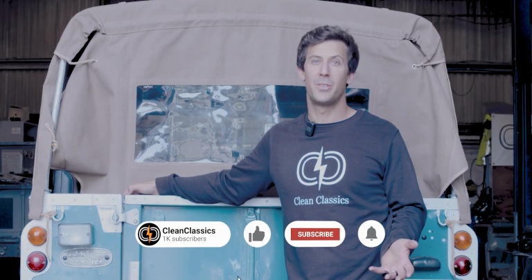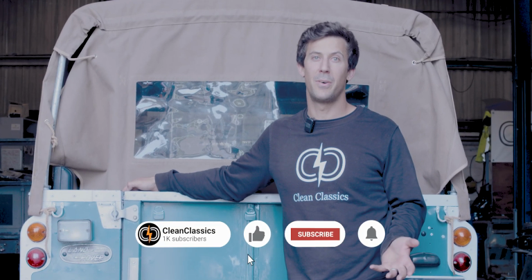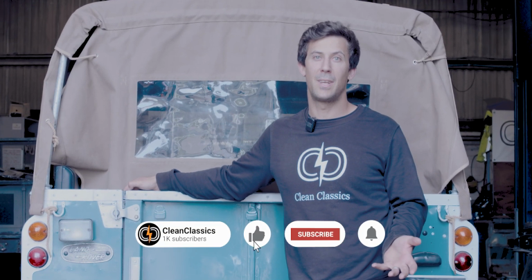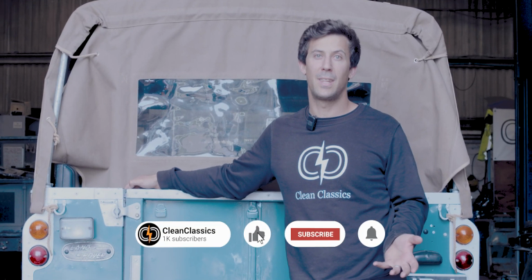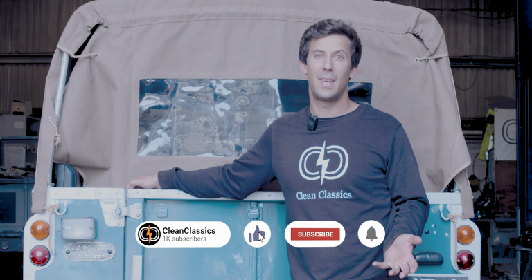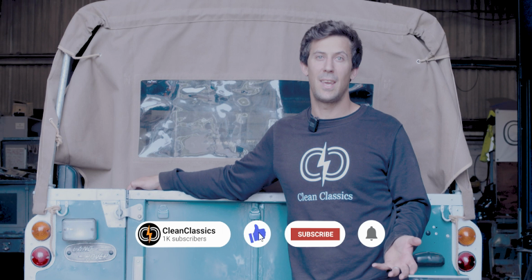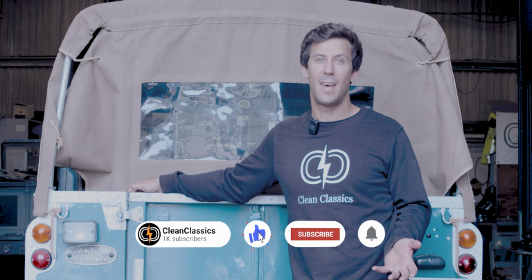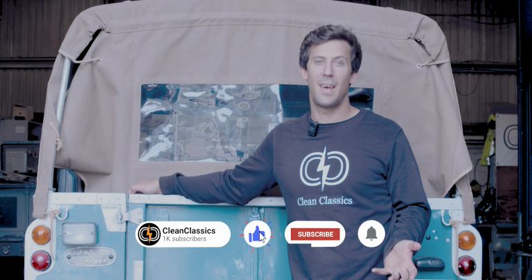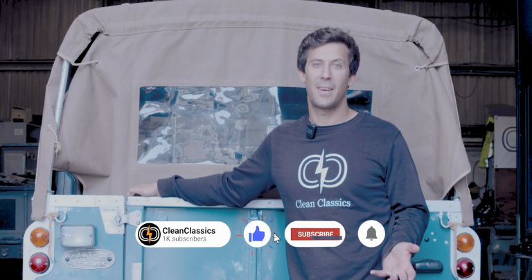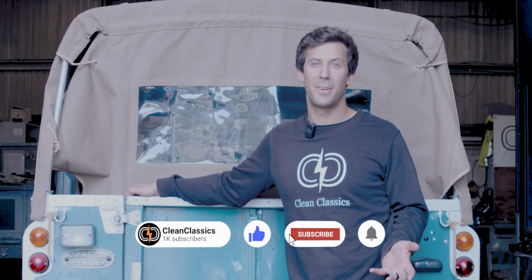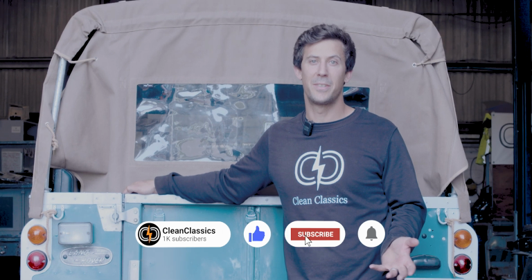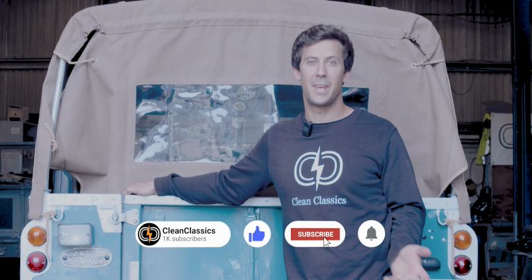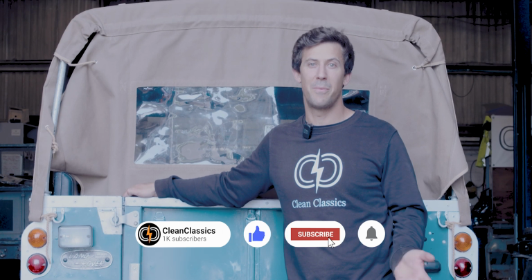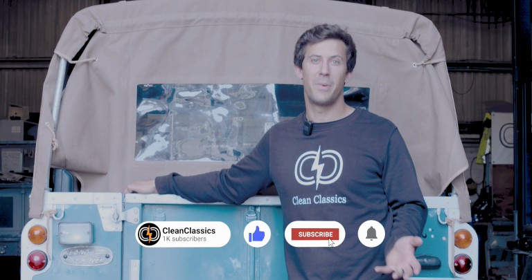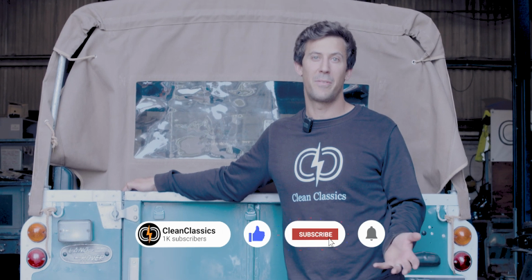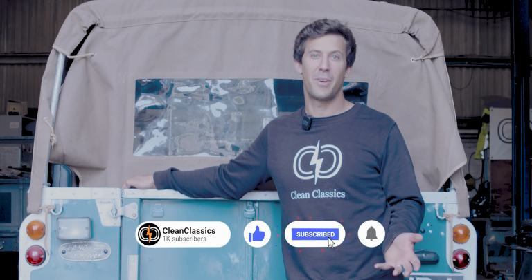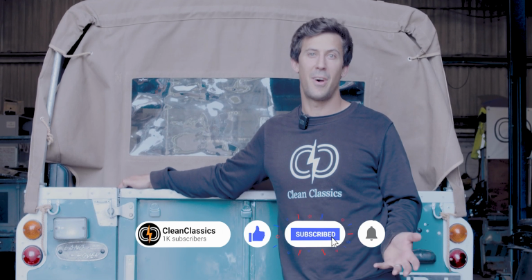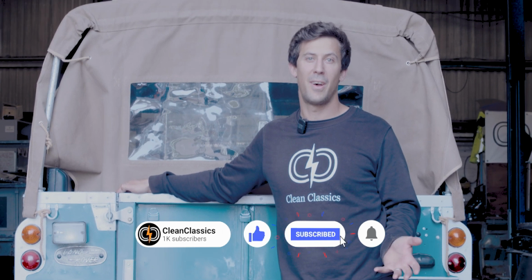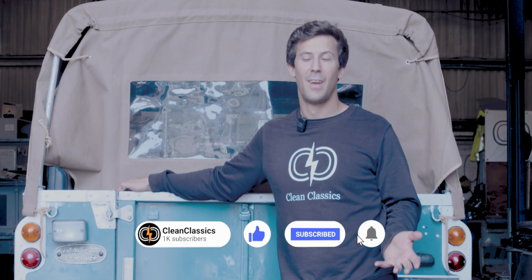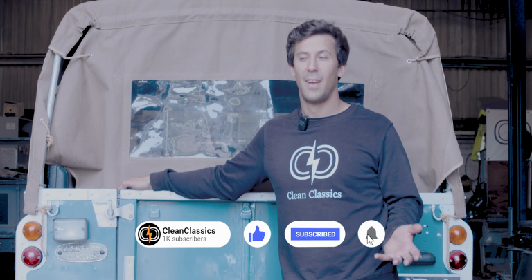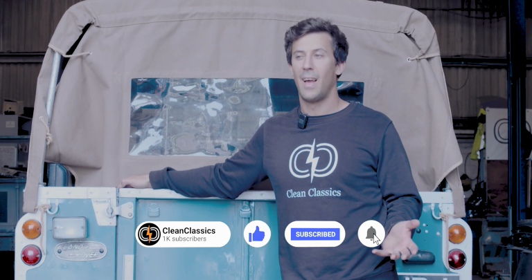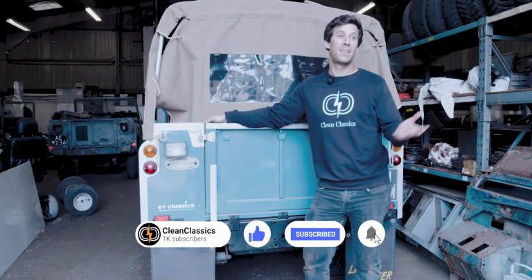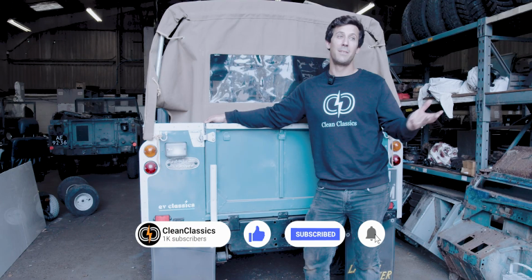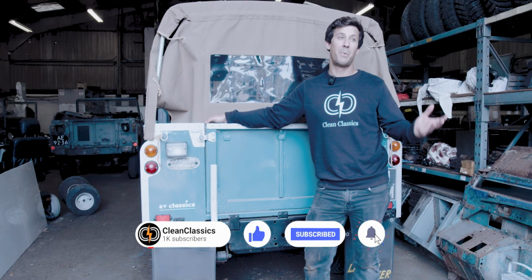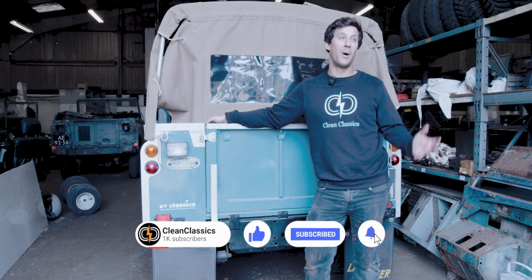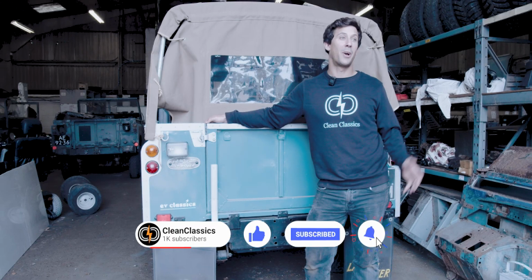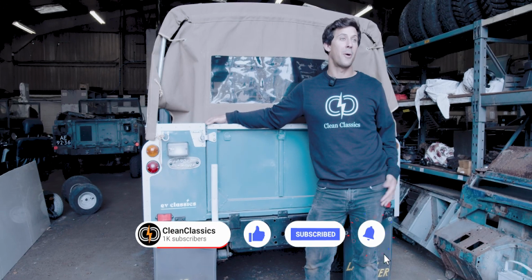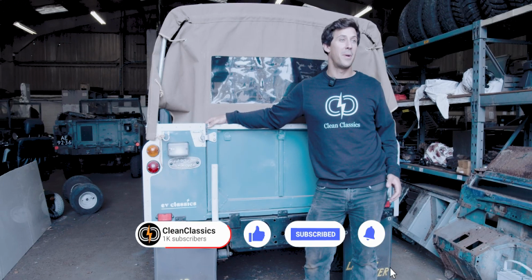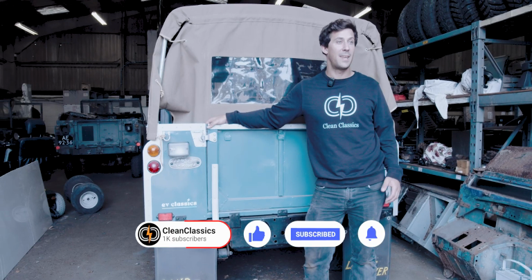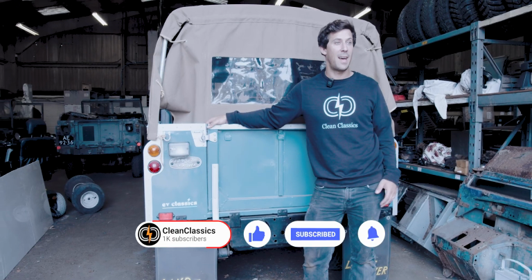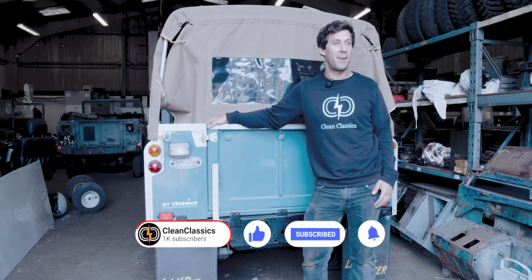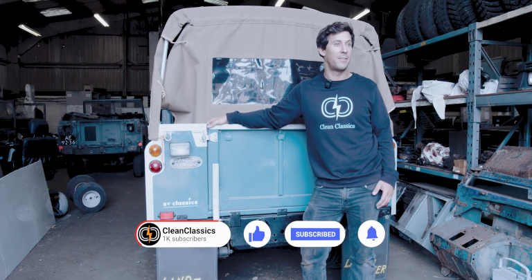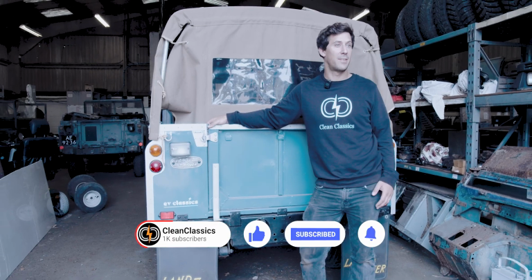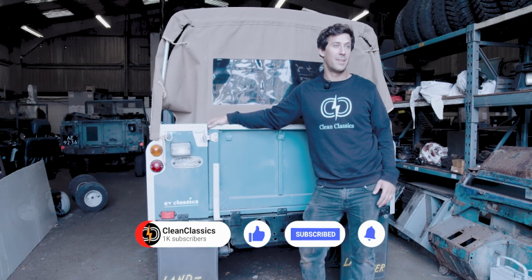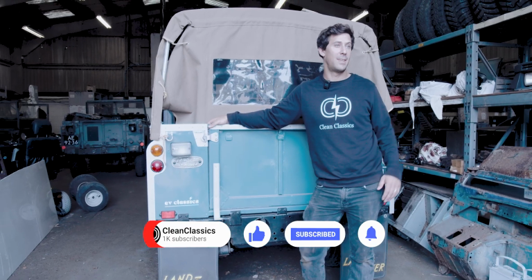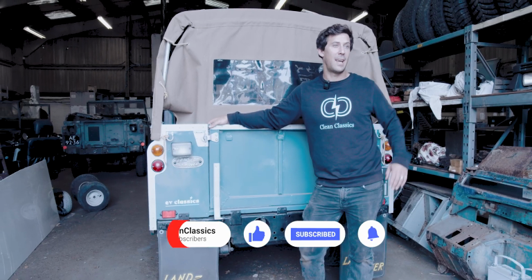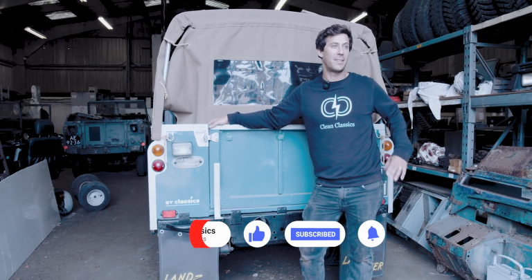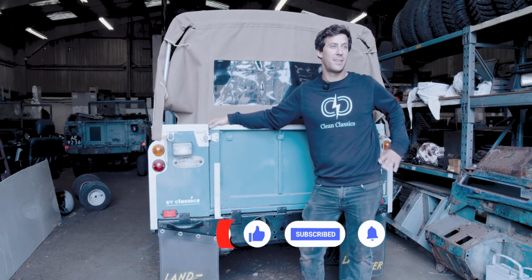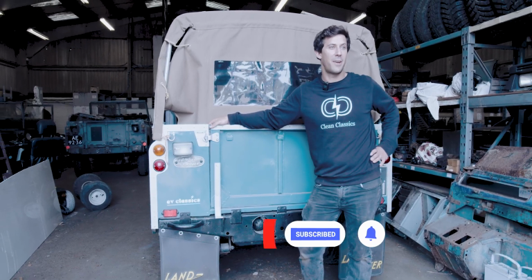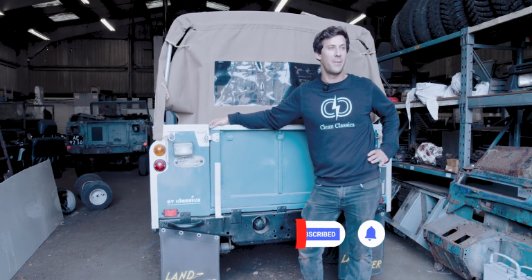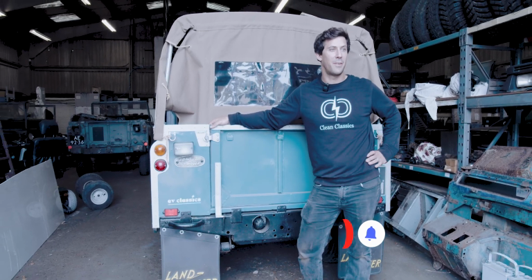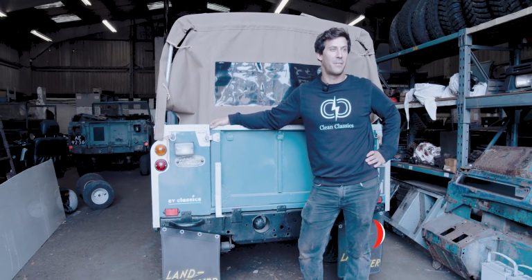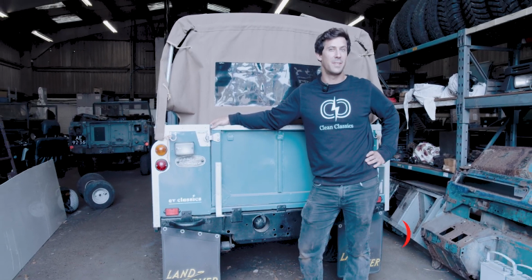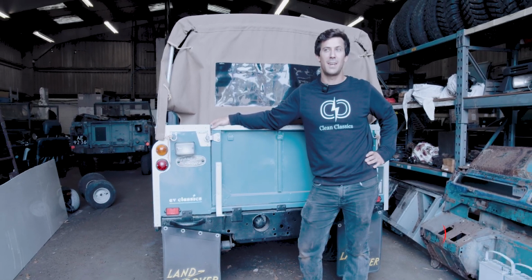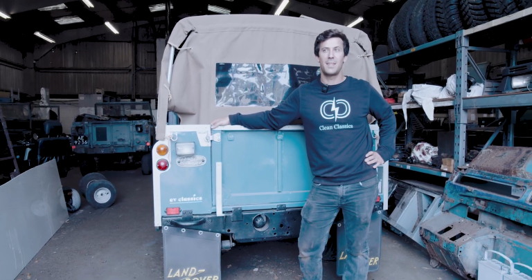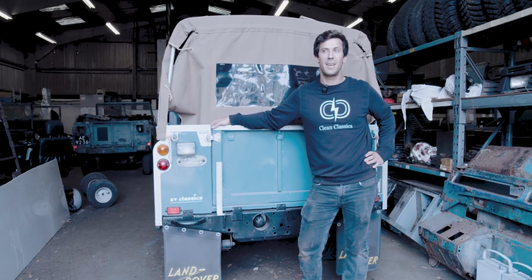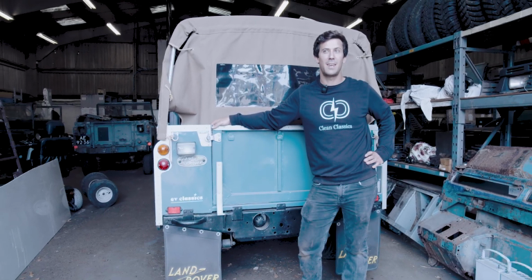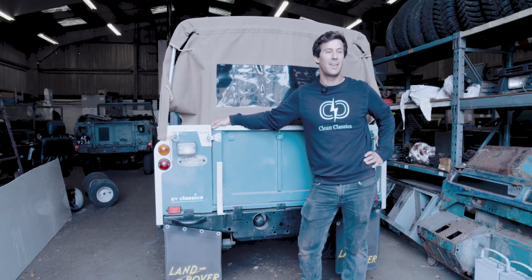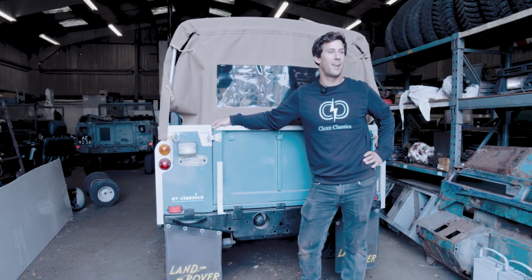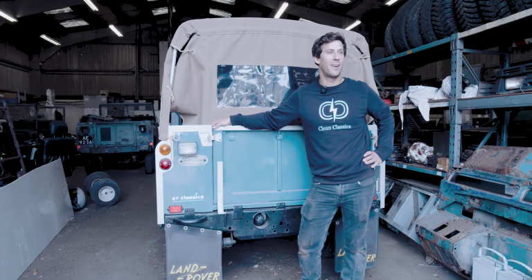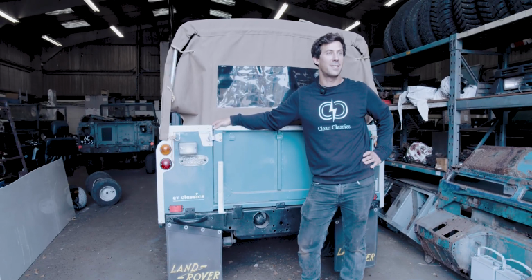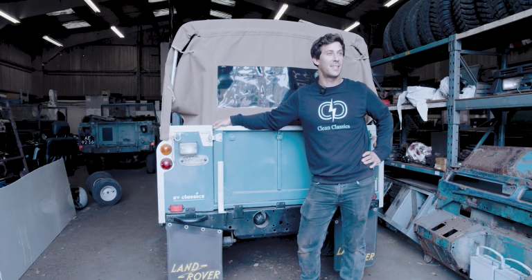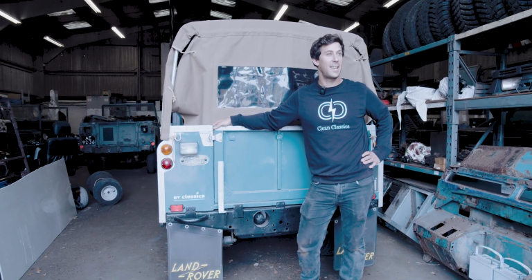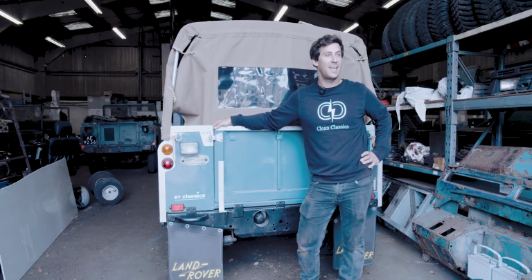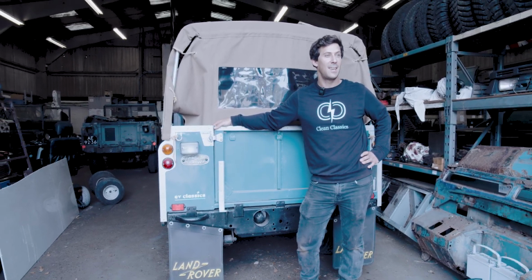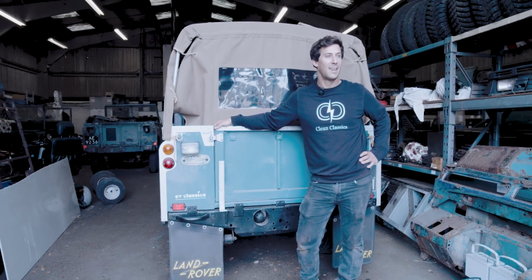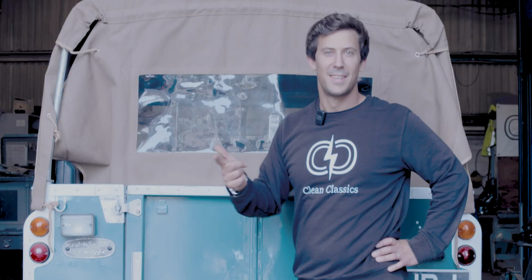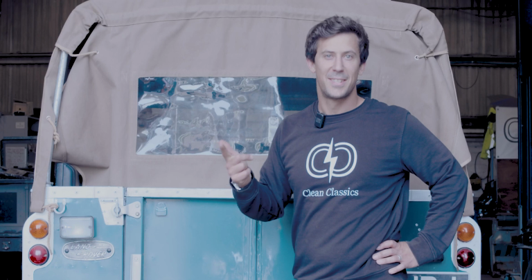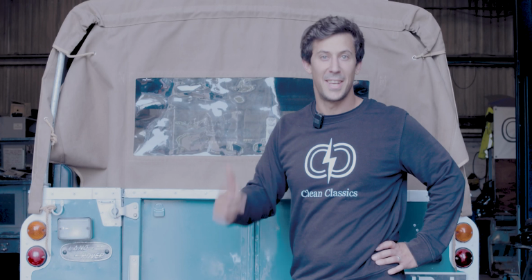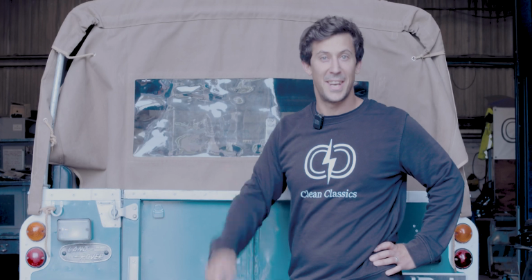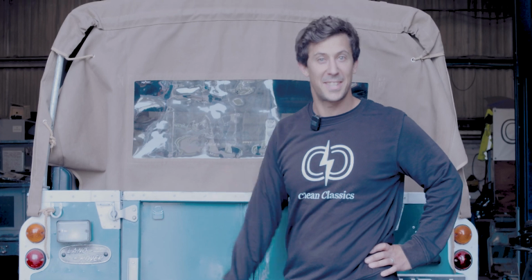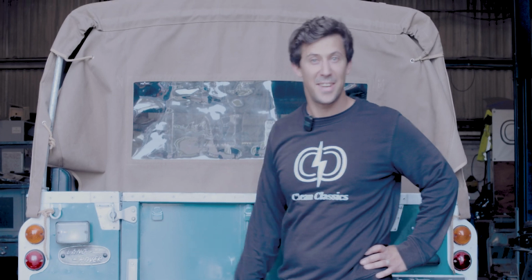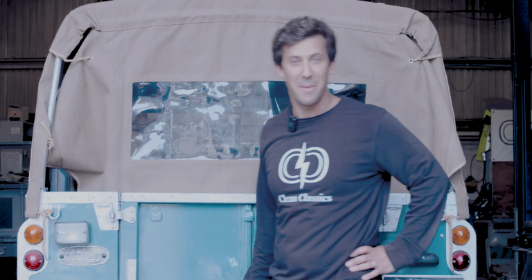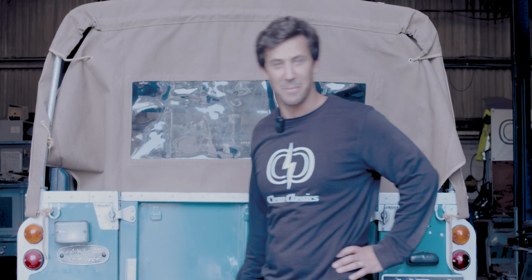Thanks for watching as always — please like and subscribe if you've been enjoying the content. Put a comment down and let us know if there's anything you'd like to see. See you next time.